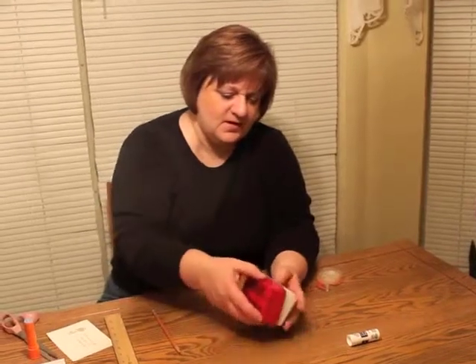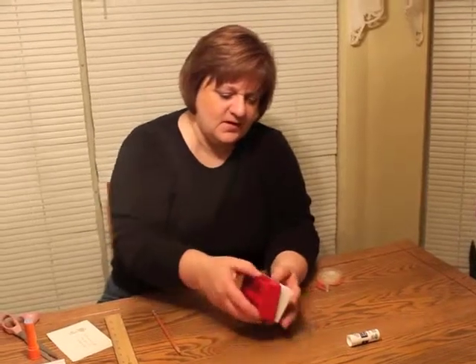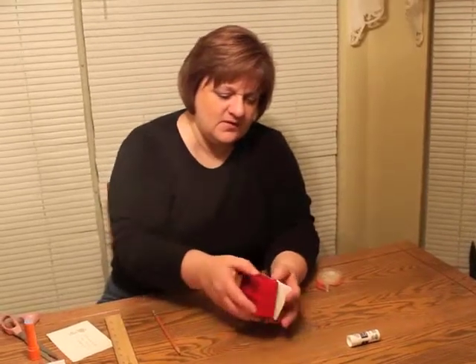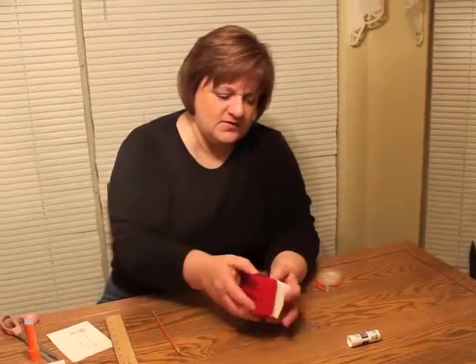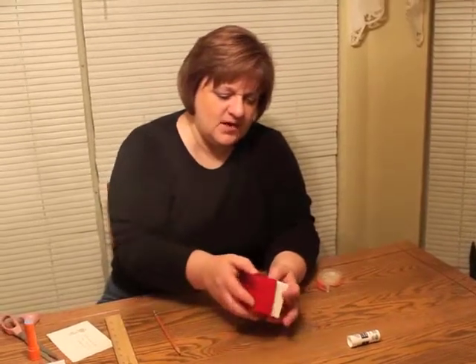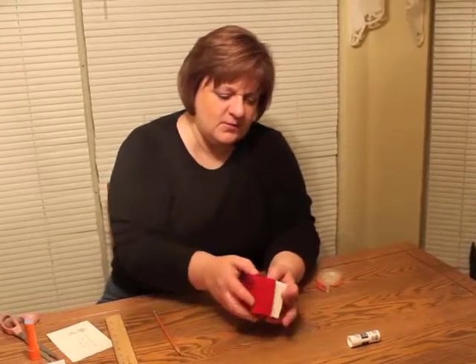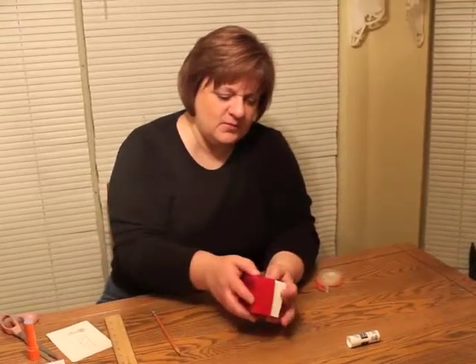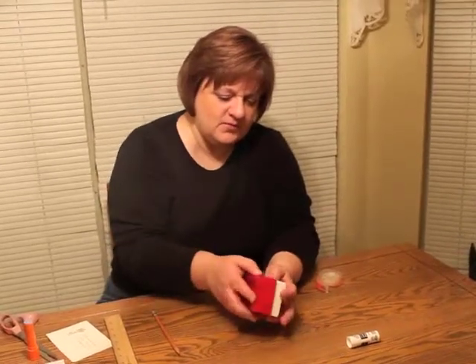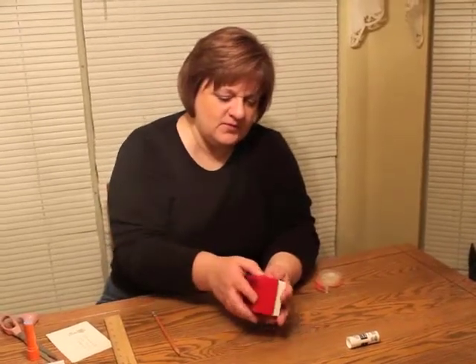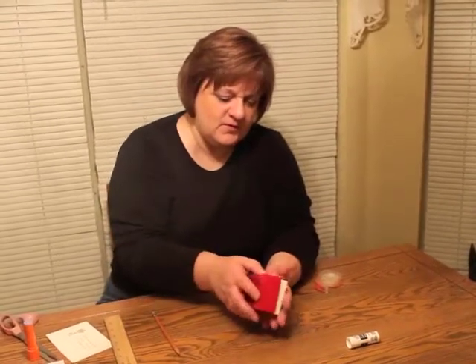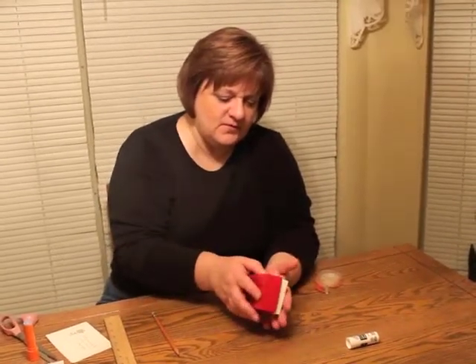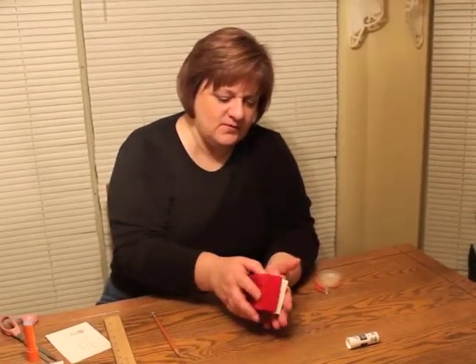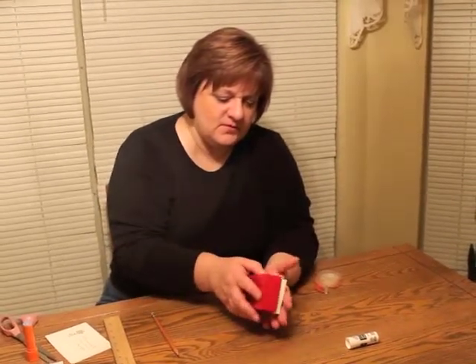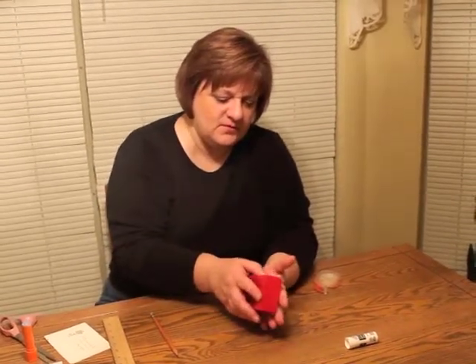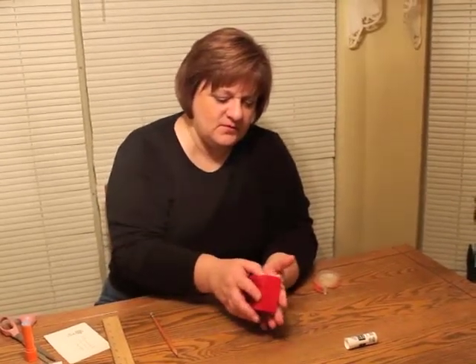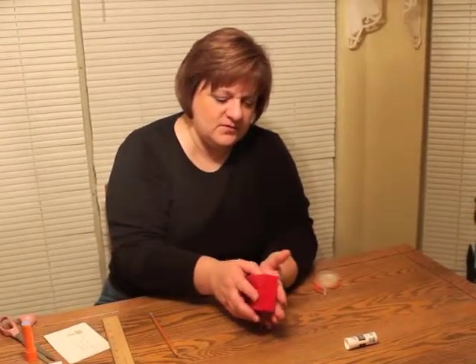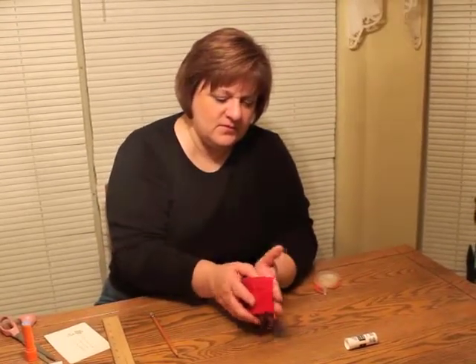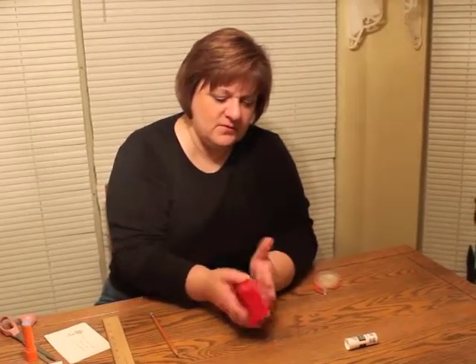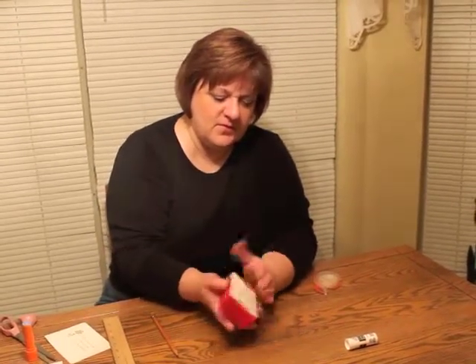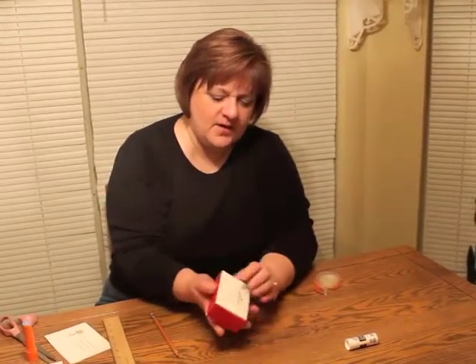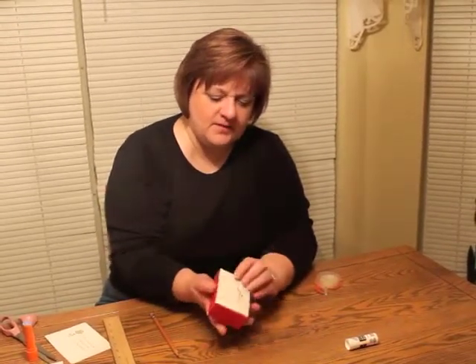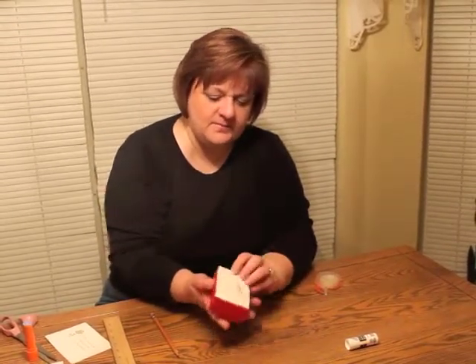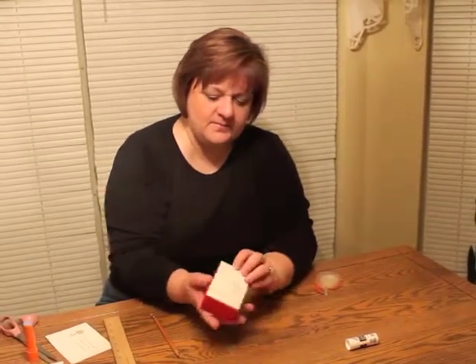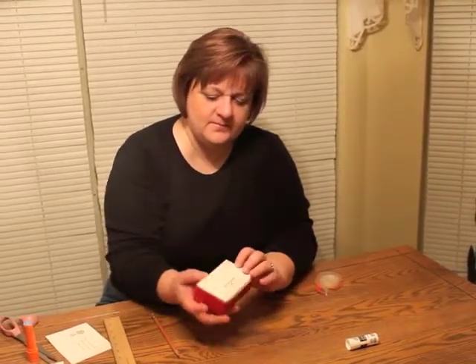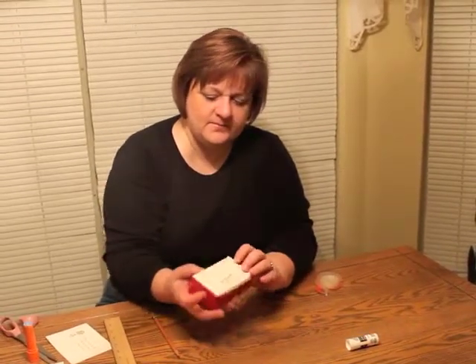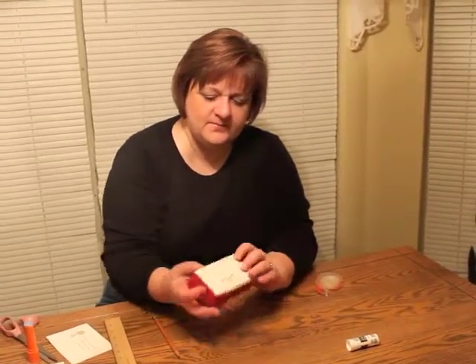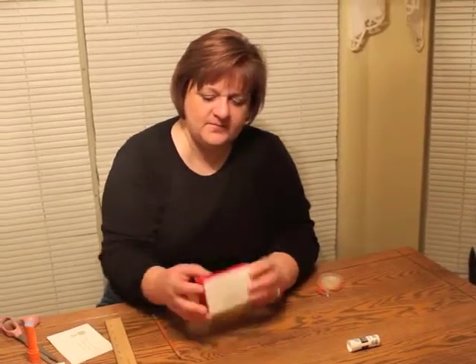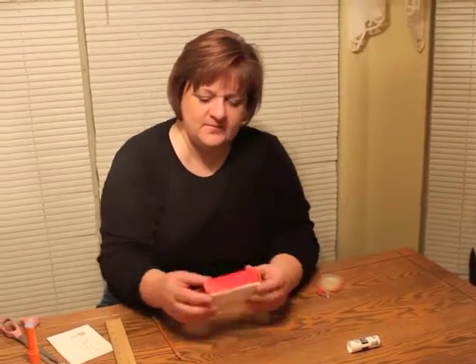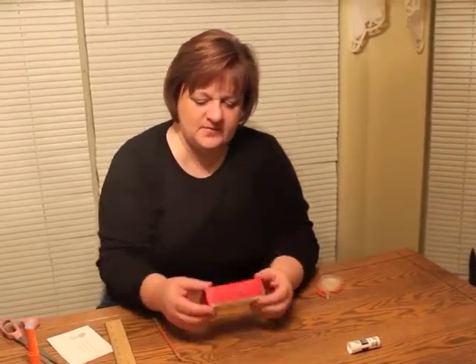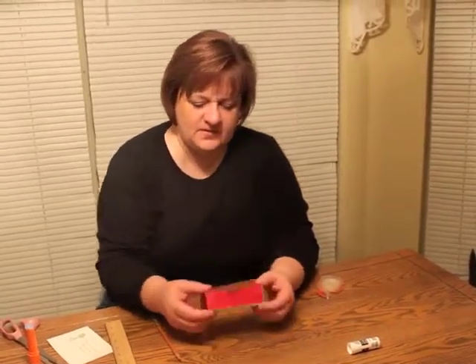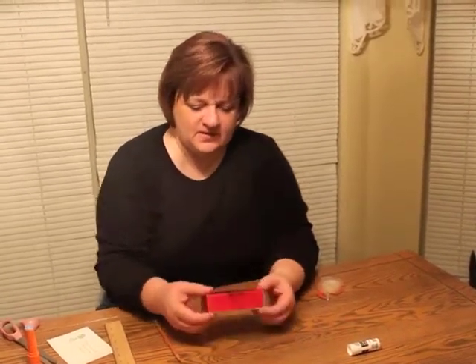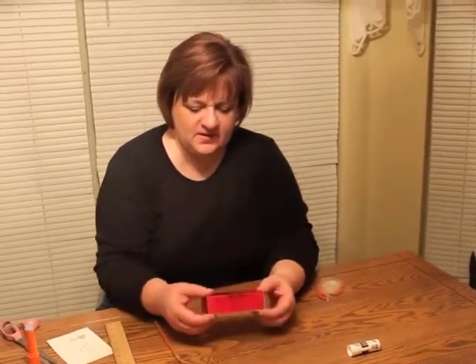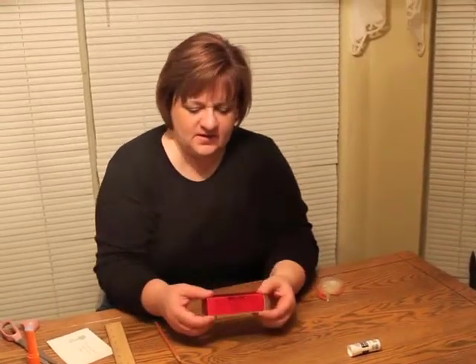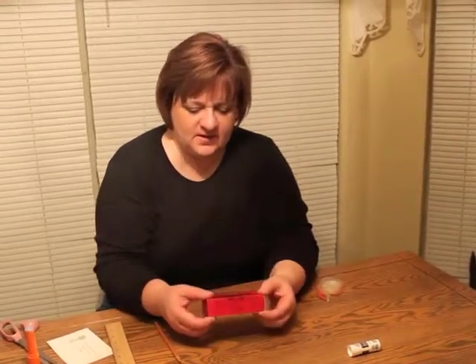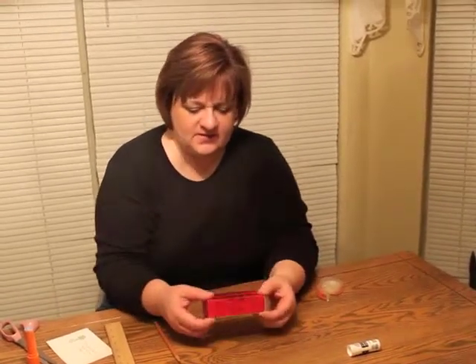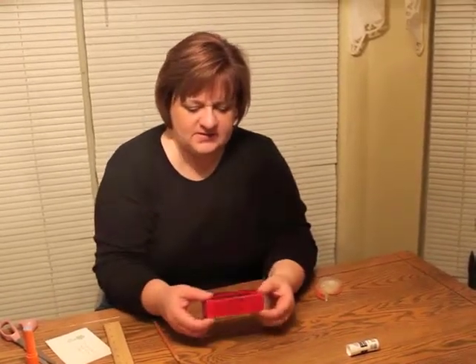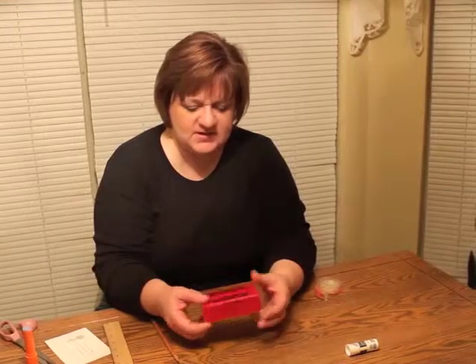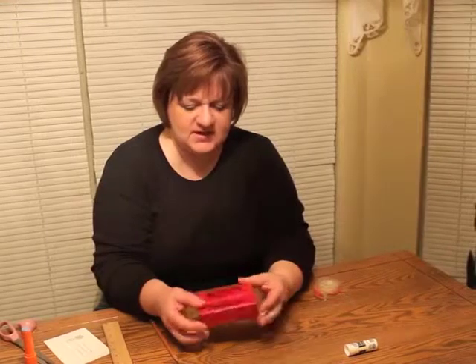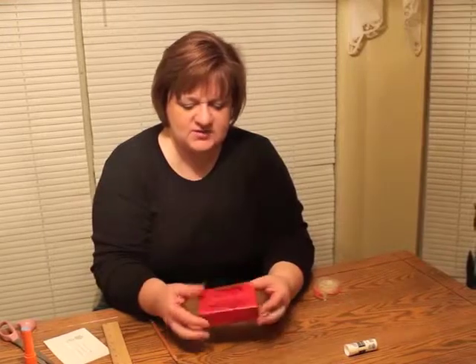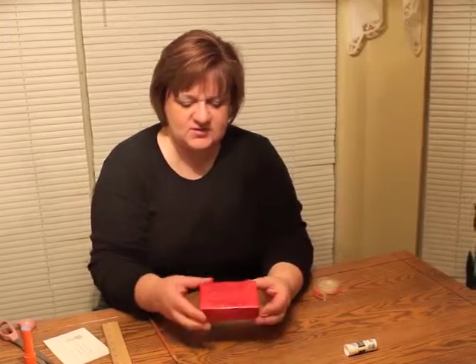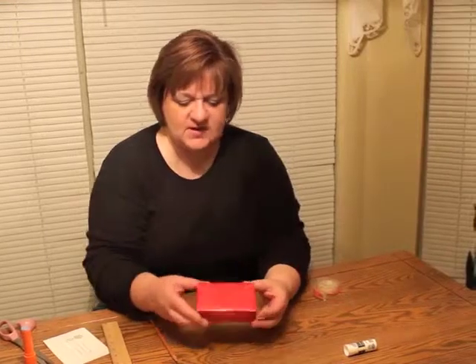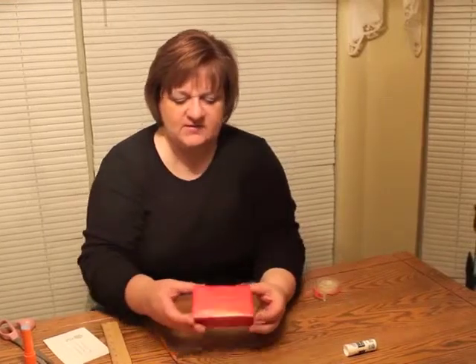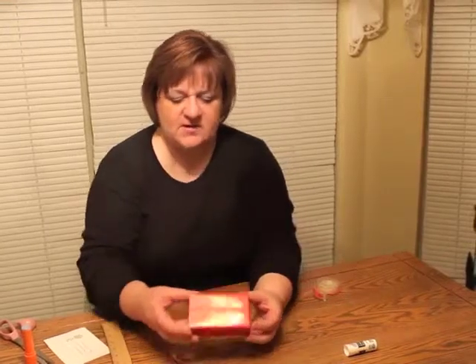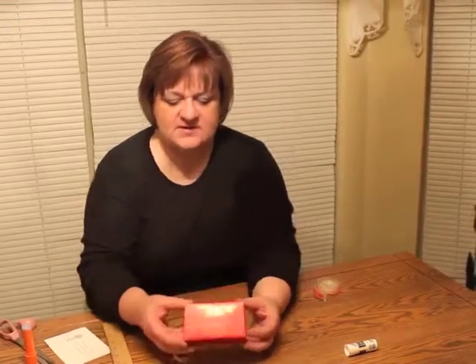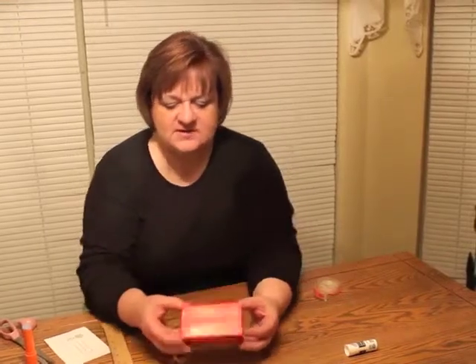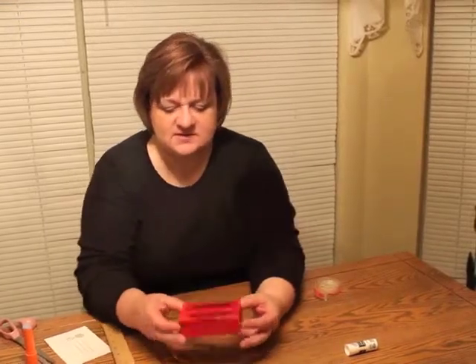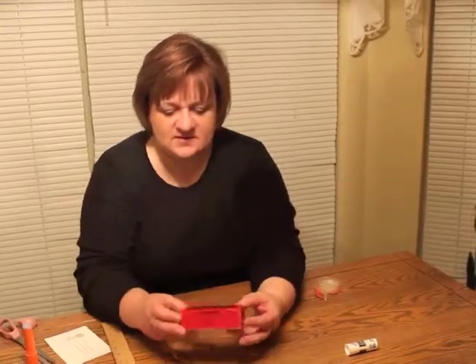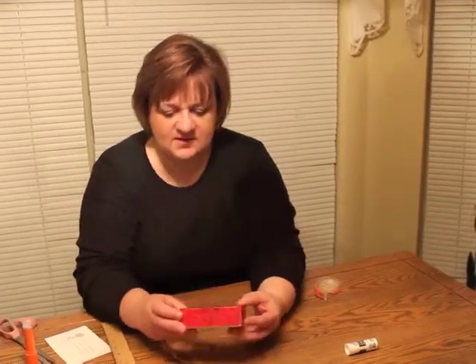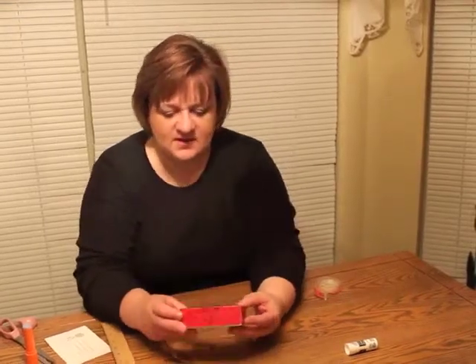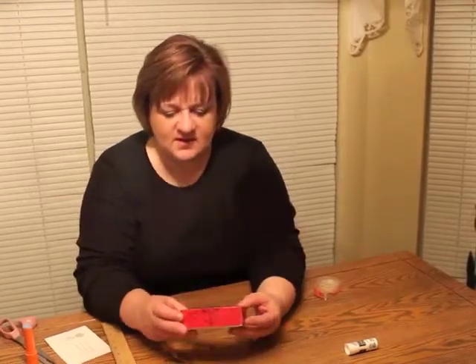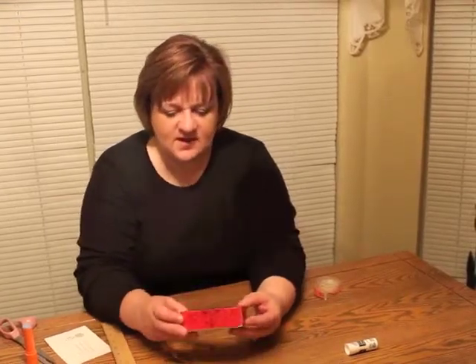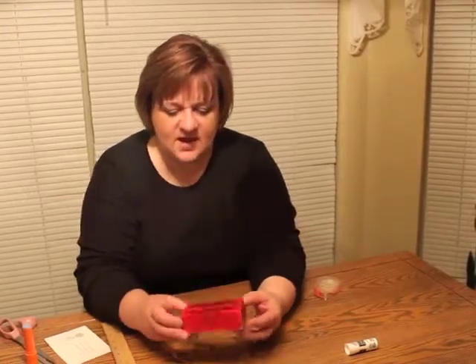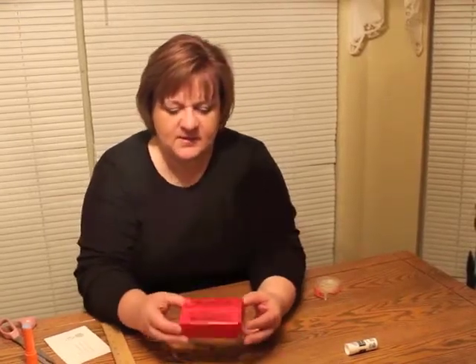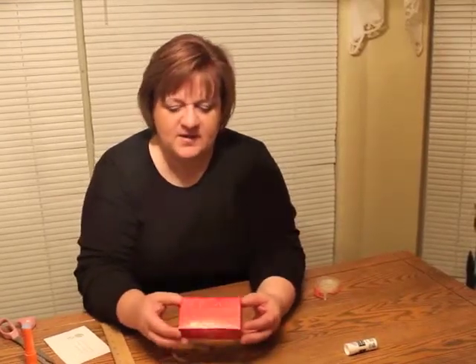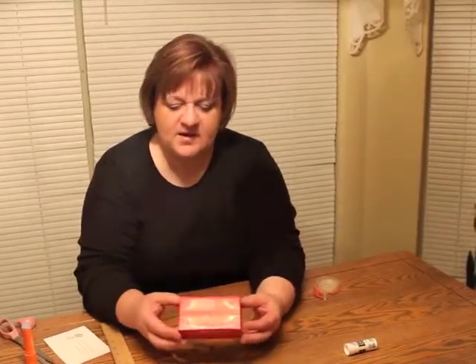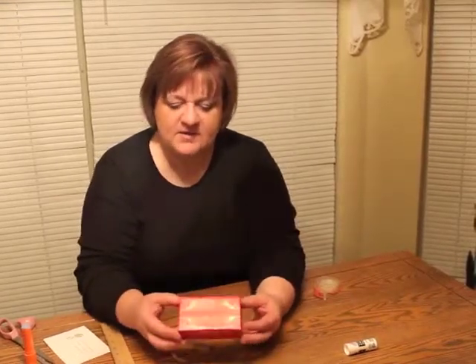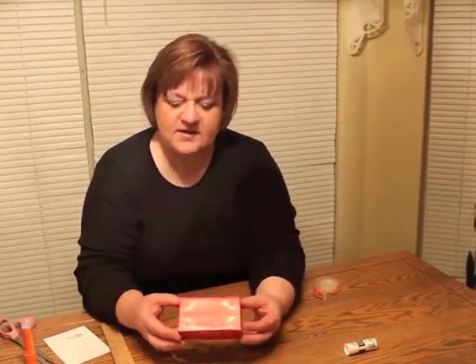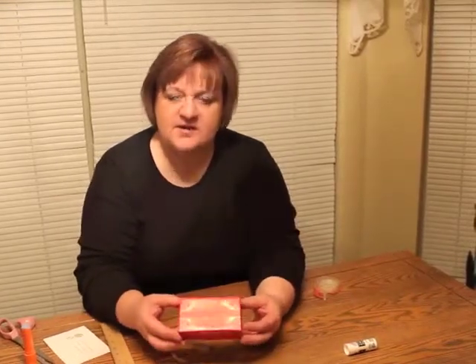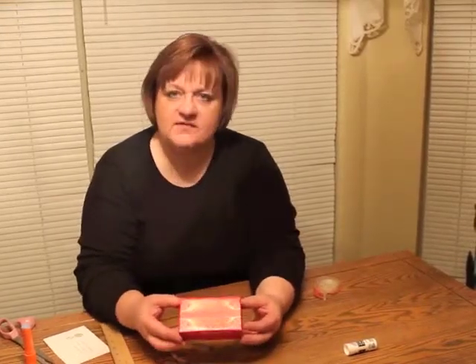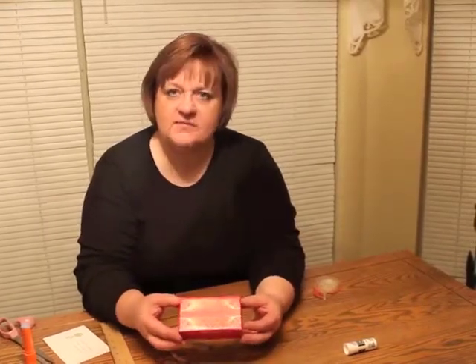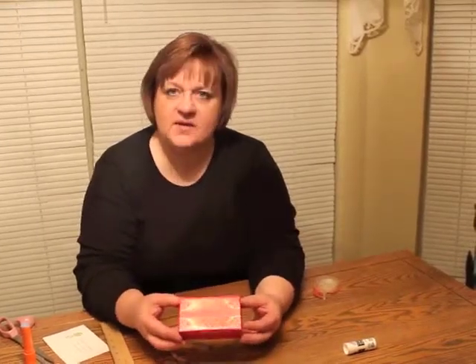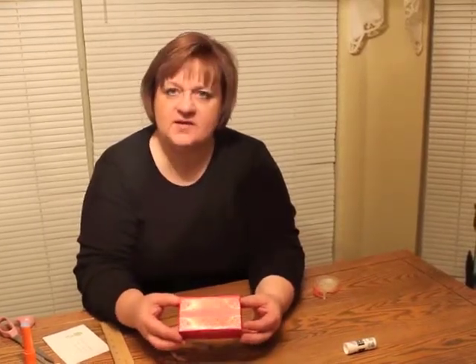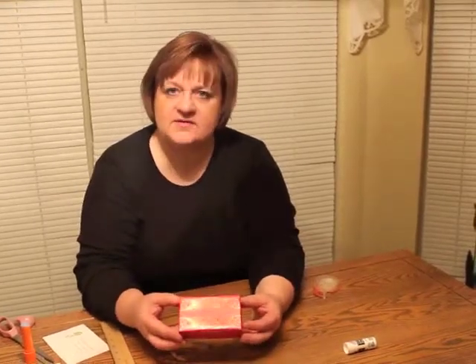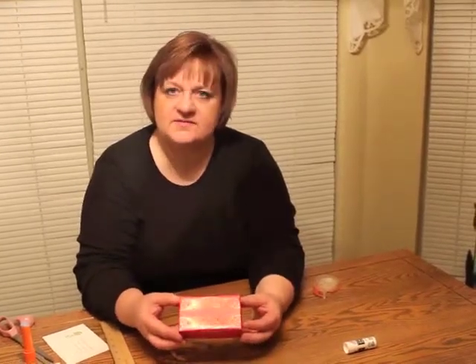The top one will fit over the bottom. You now have a nice Happy Holiday gift box.